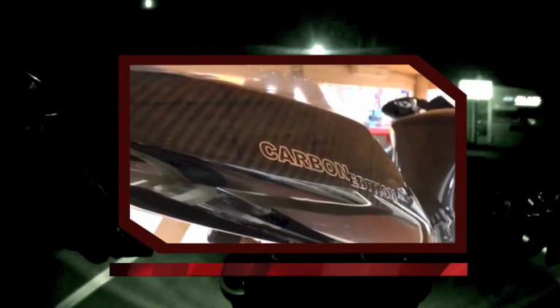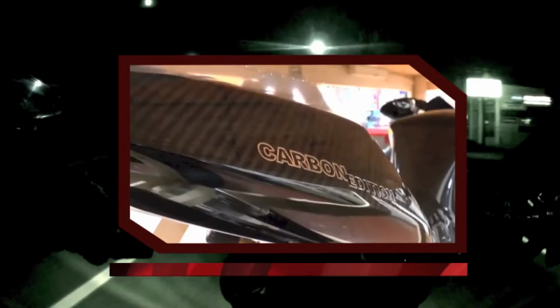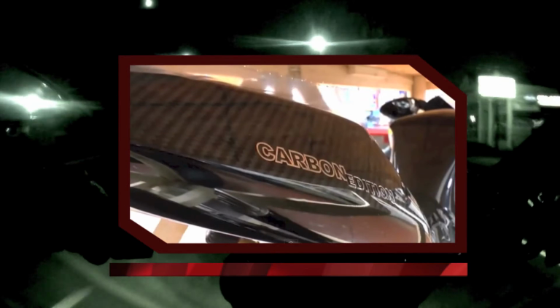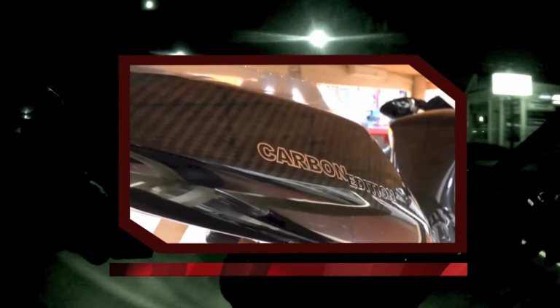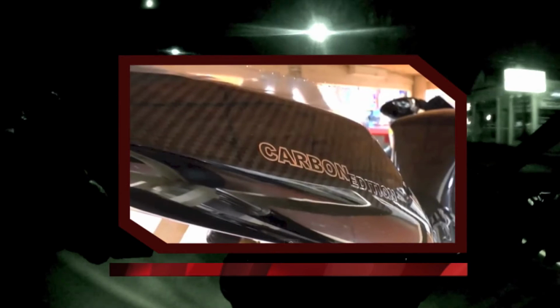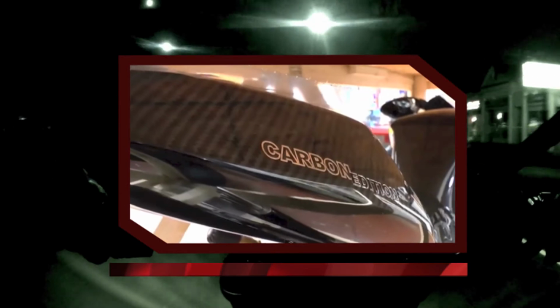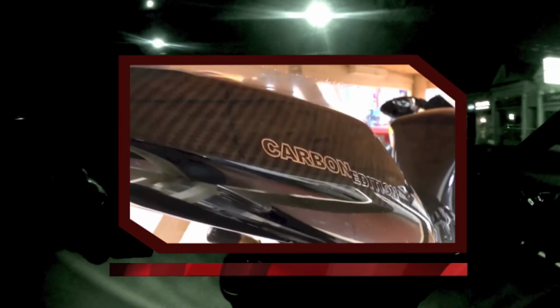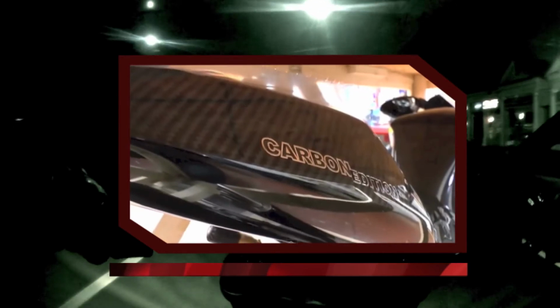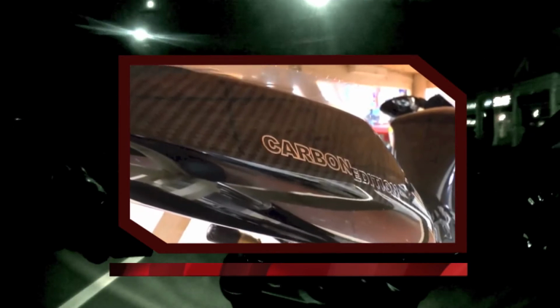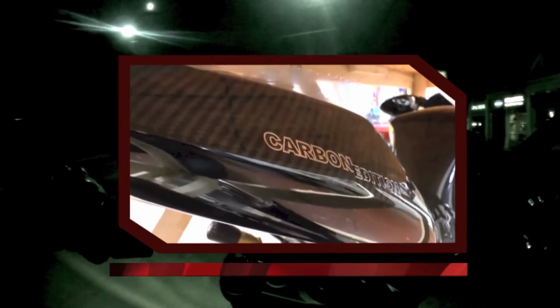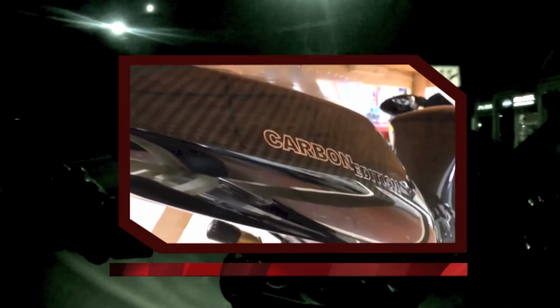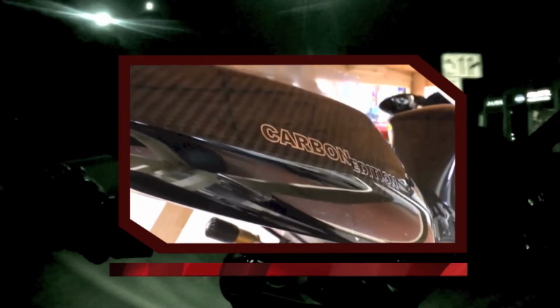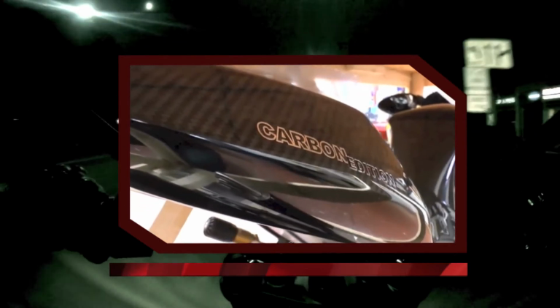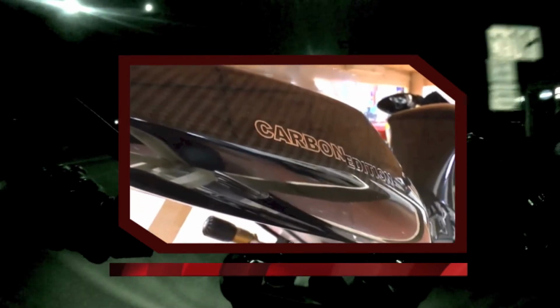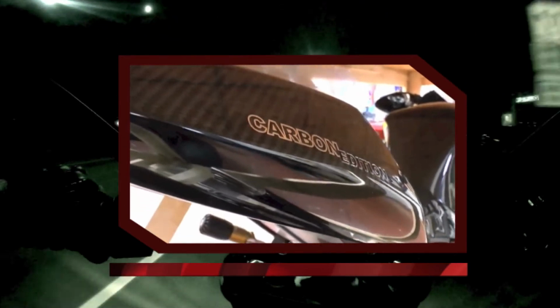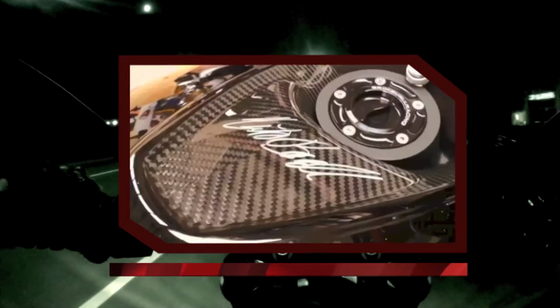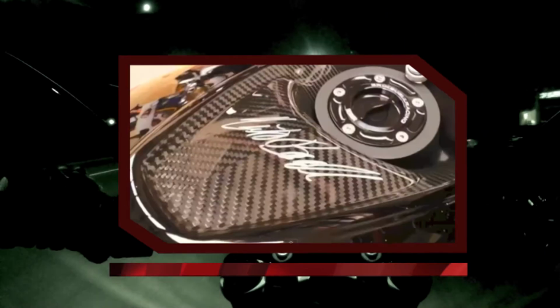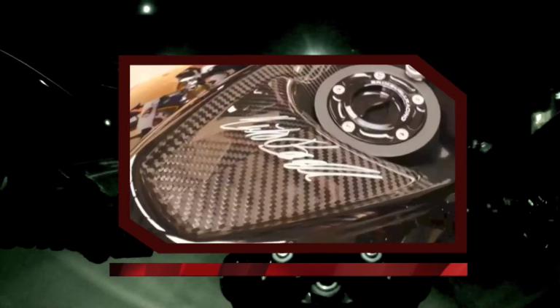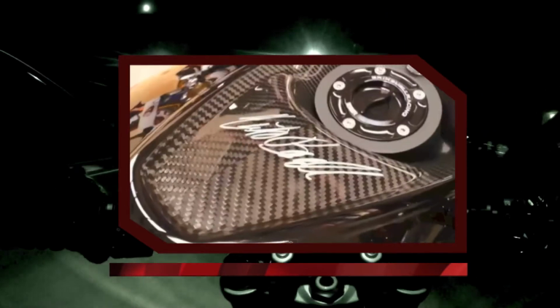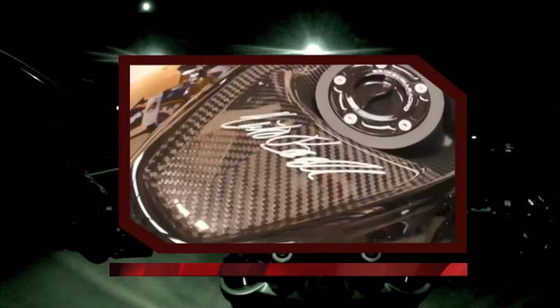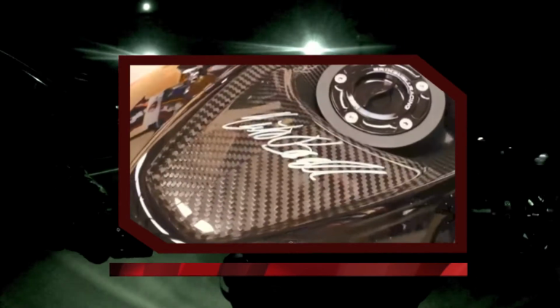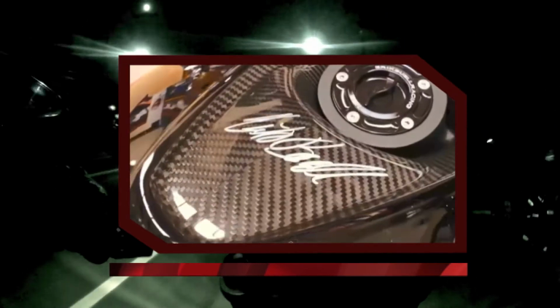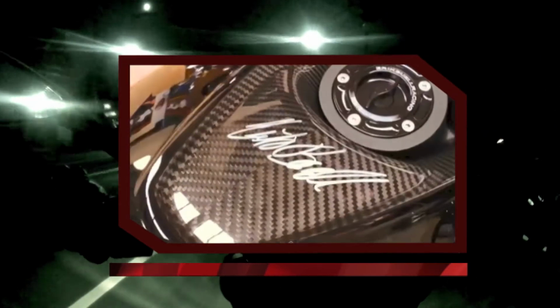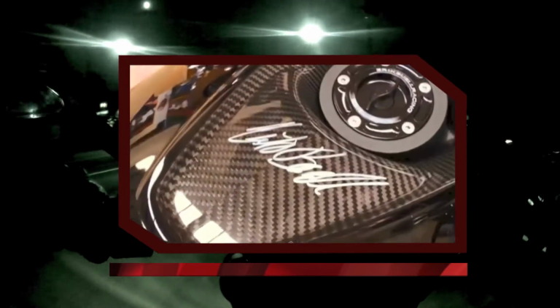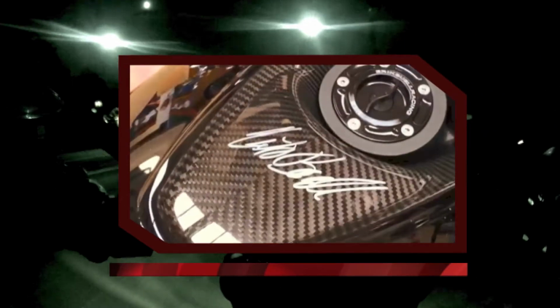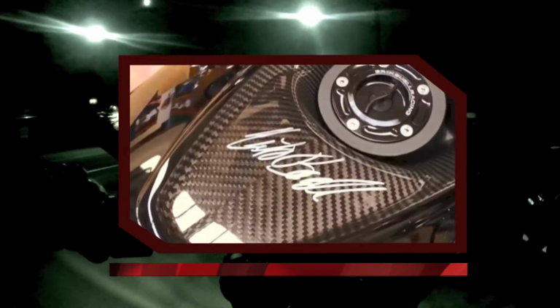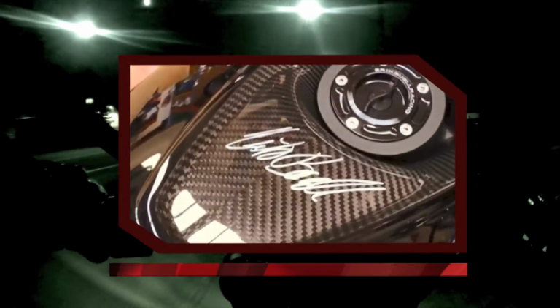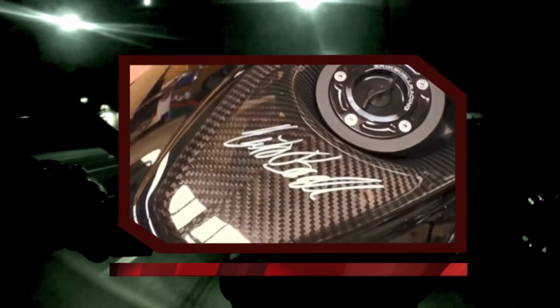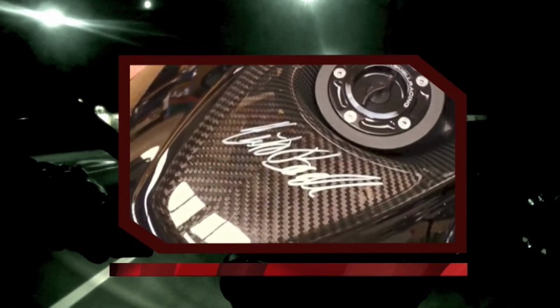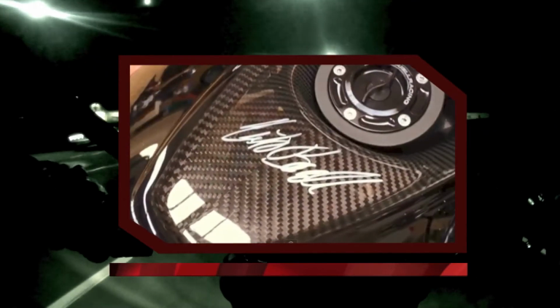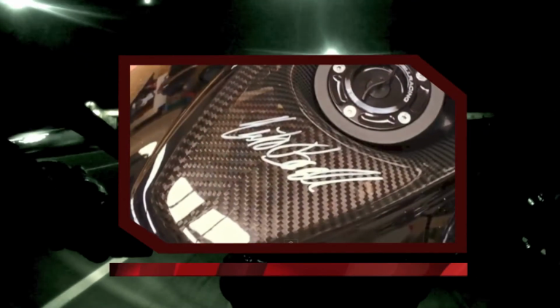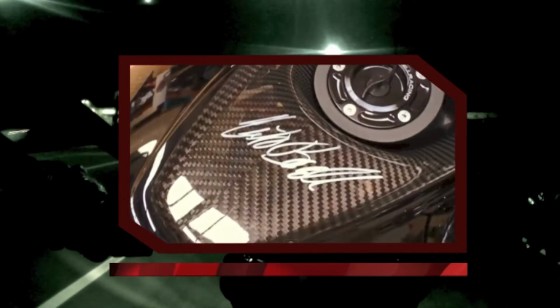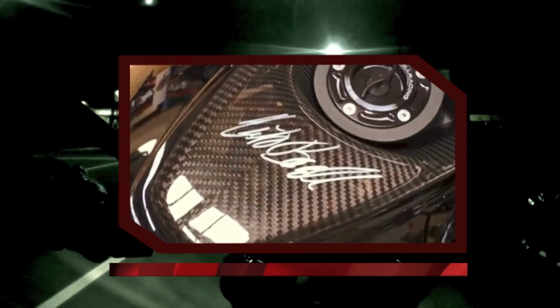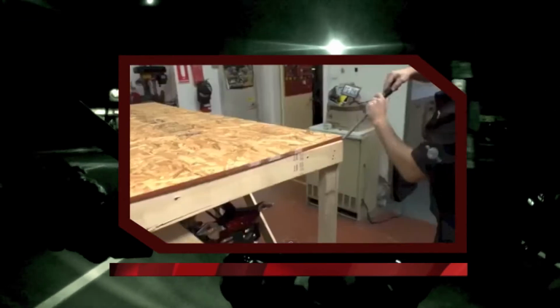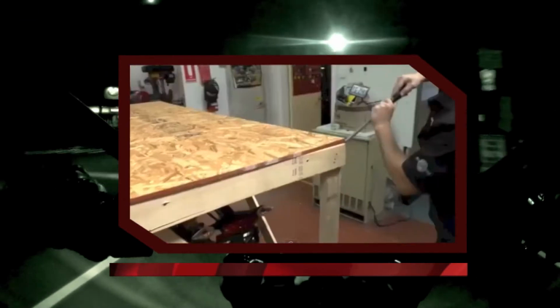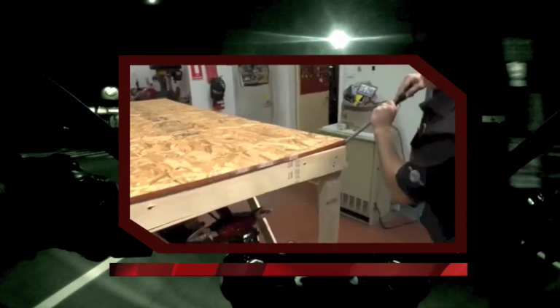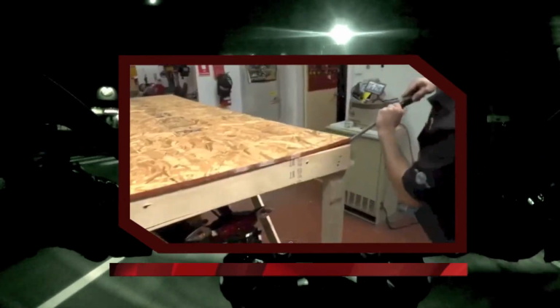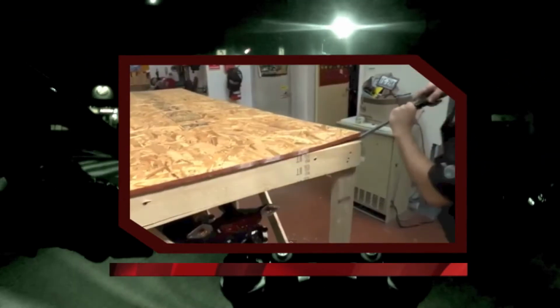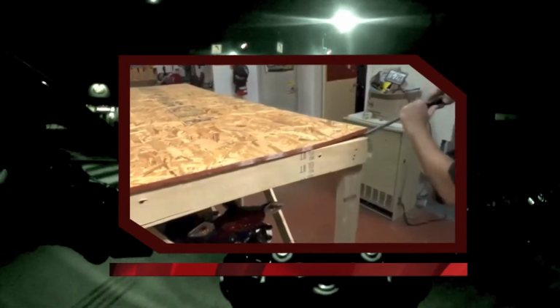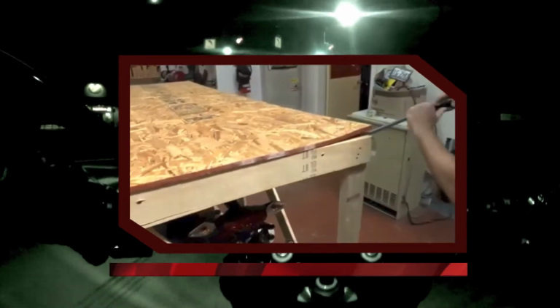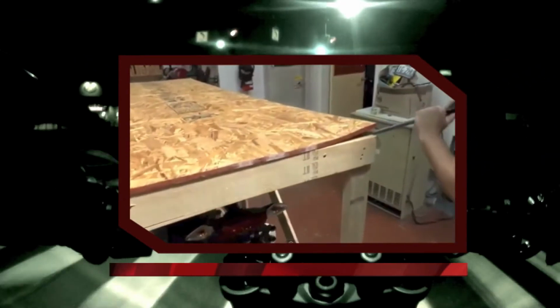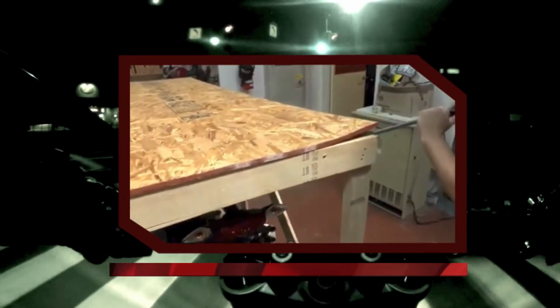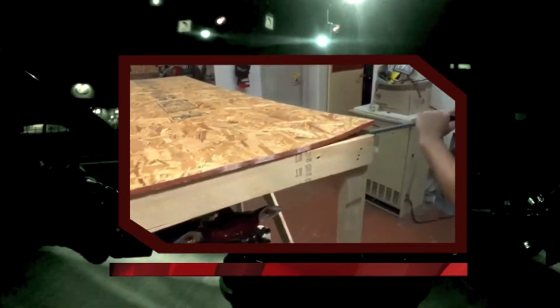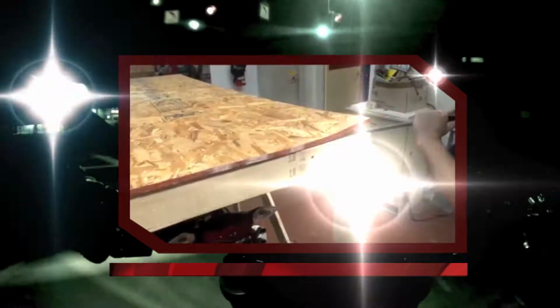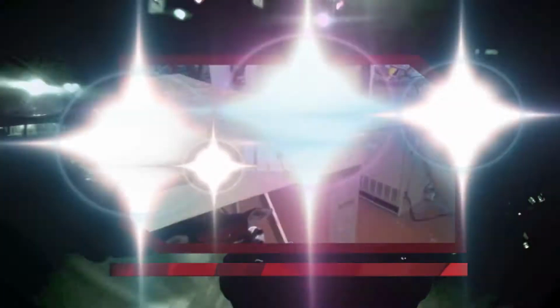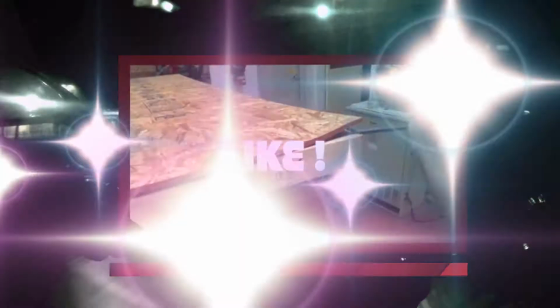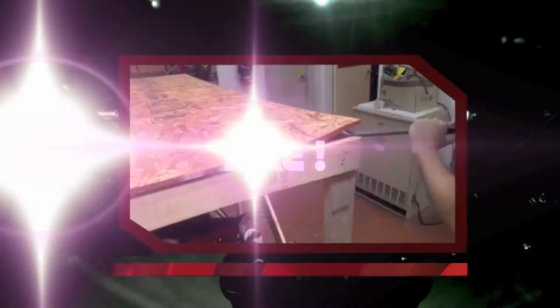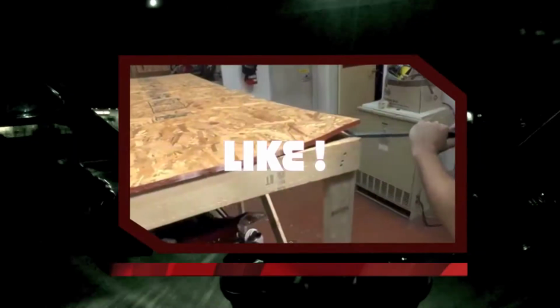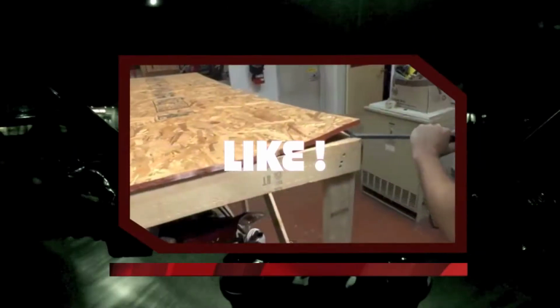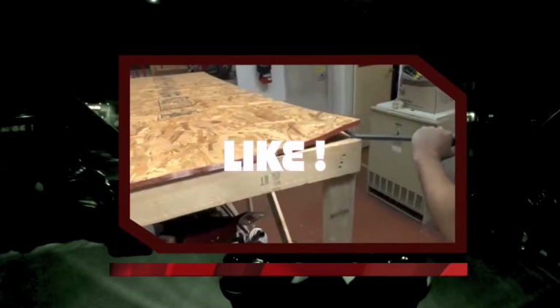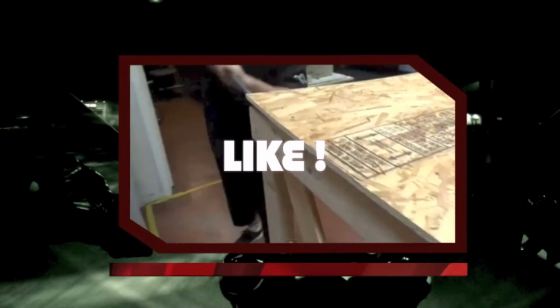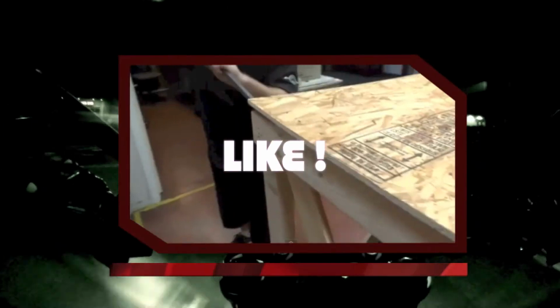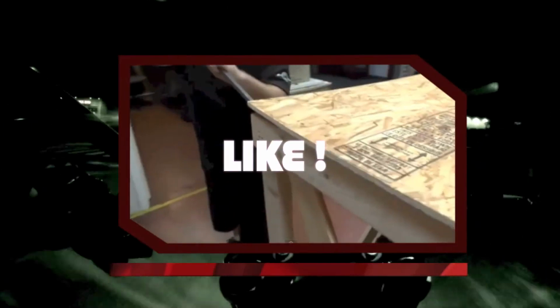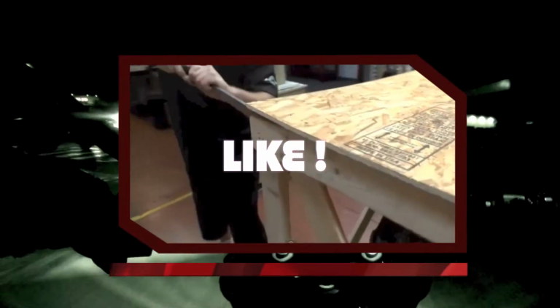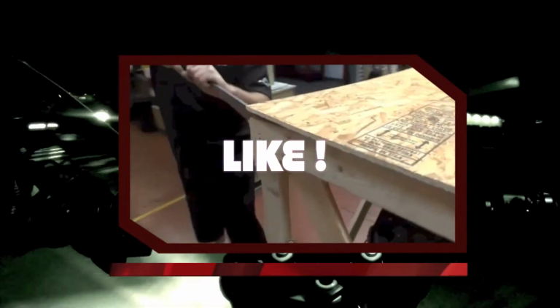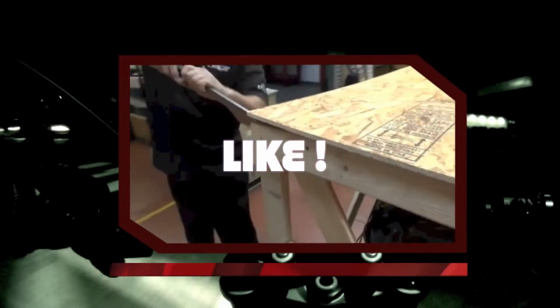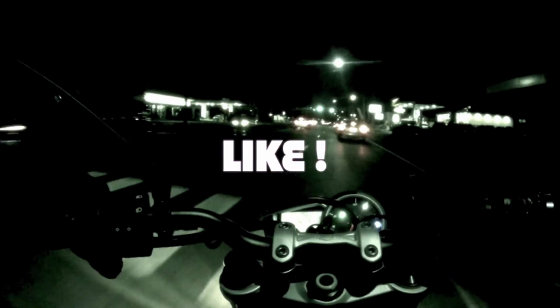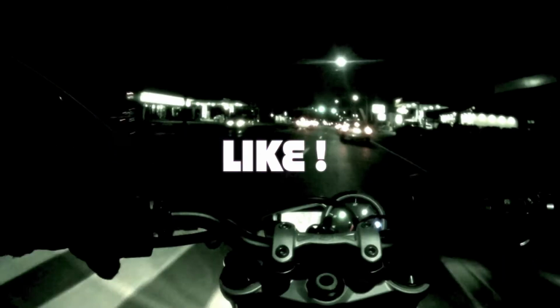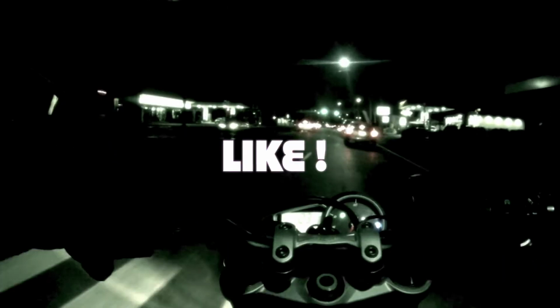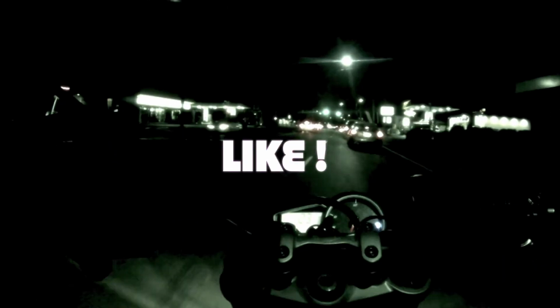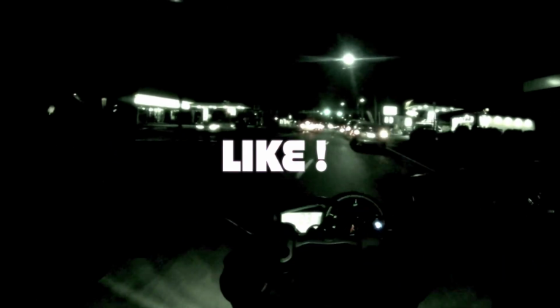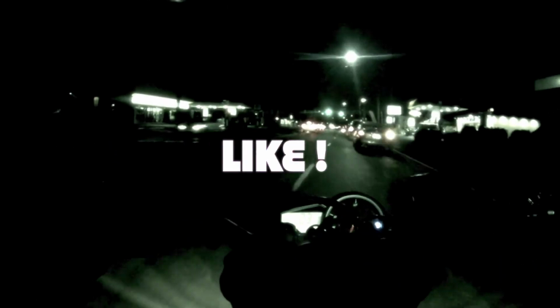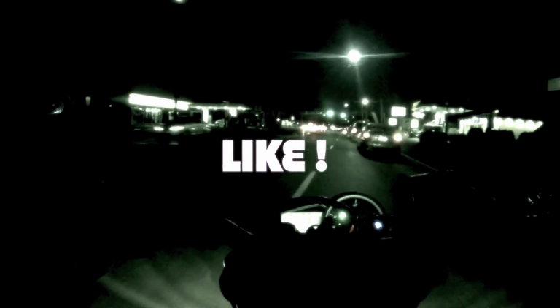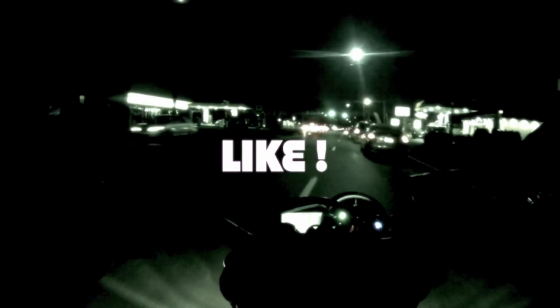If you enjoyed this video, please be sure to like, share, and subscribe, and tell all your friends. Thanks for watching.